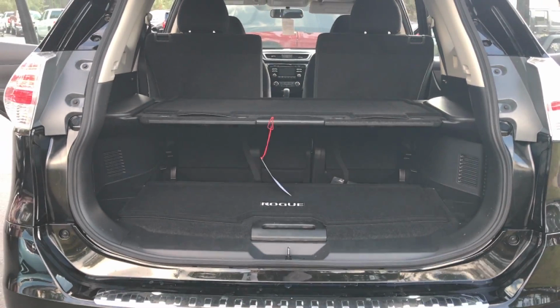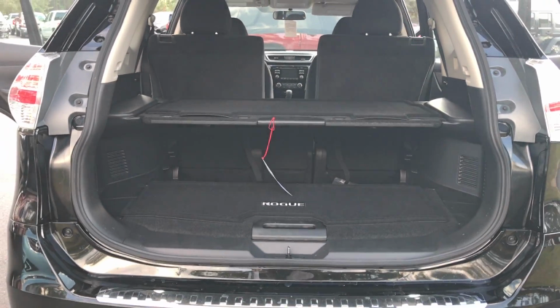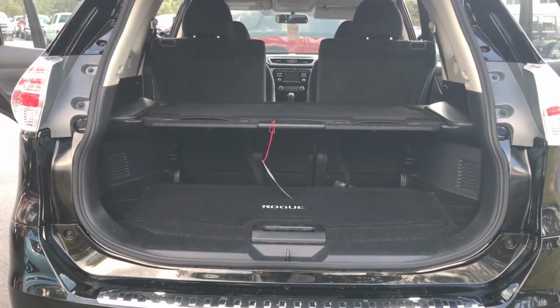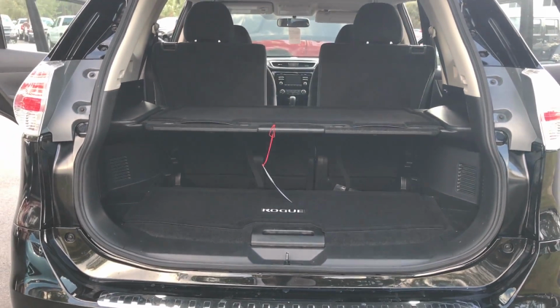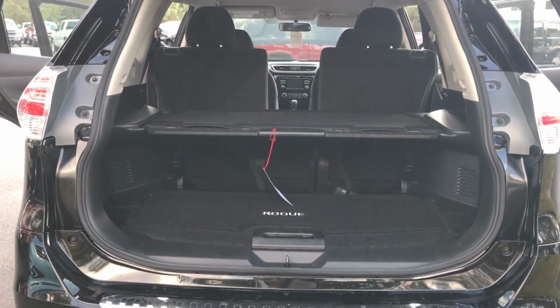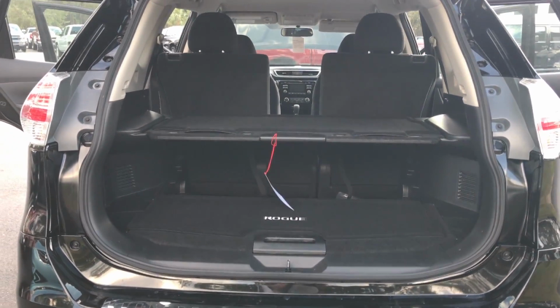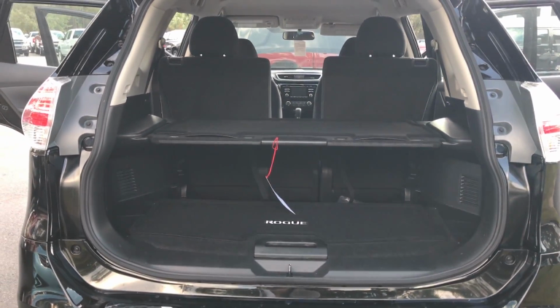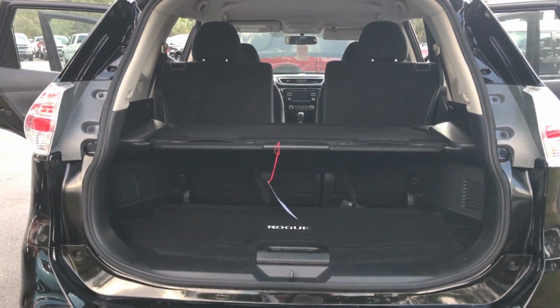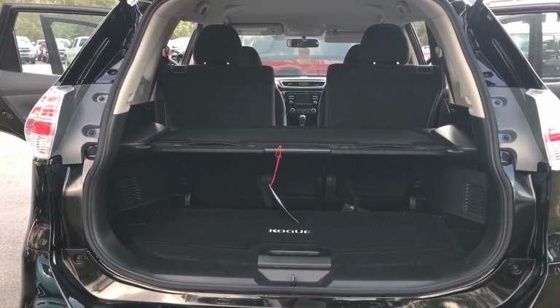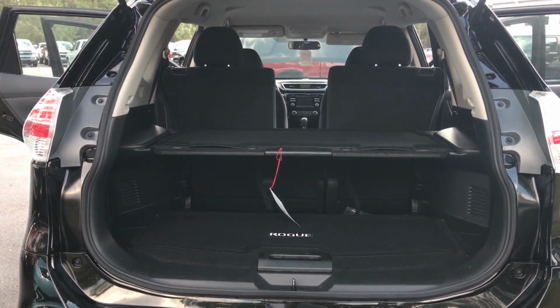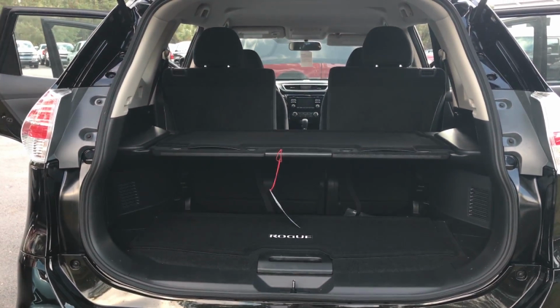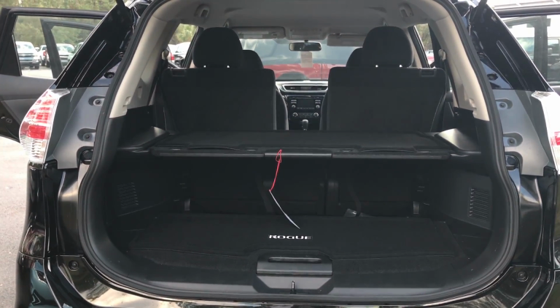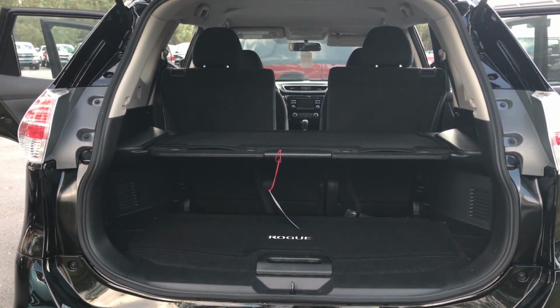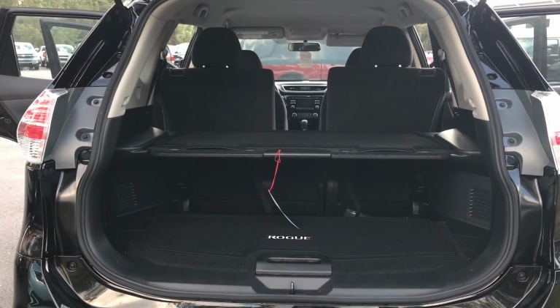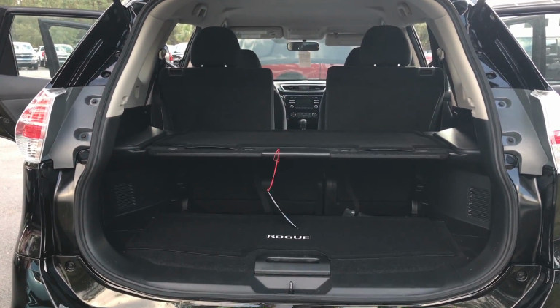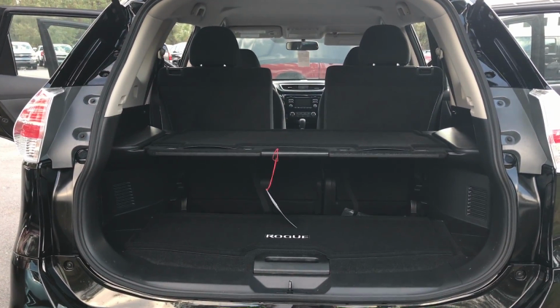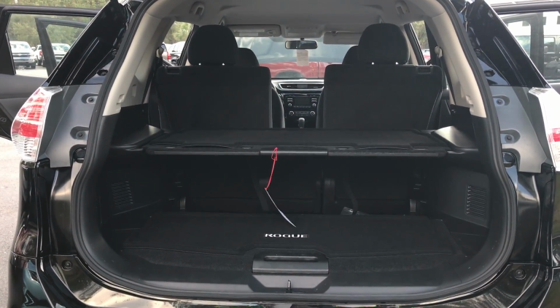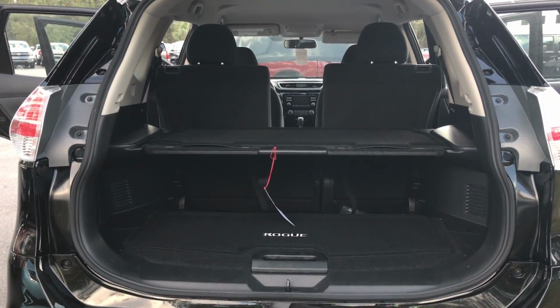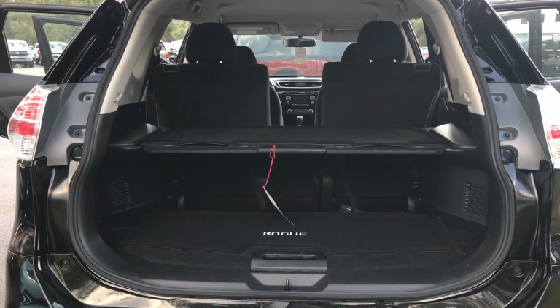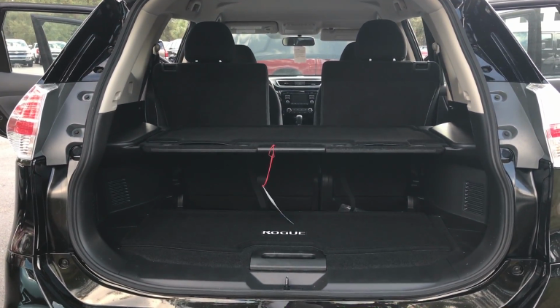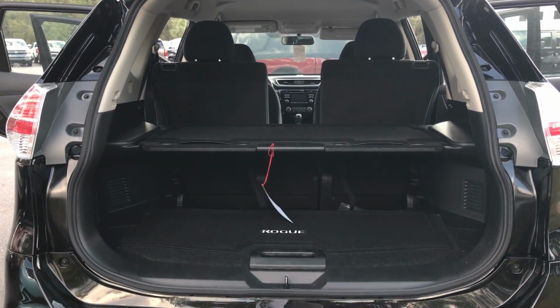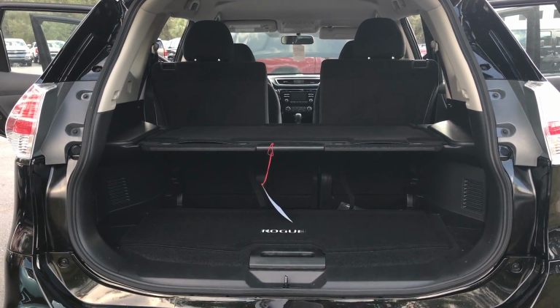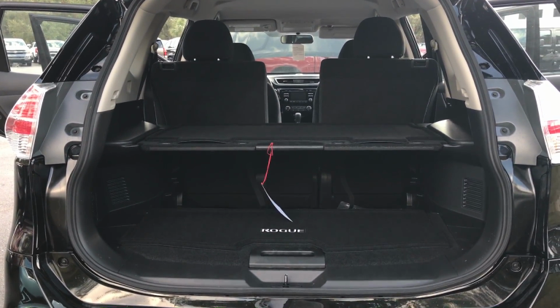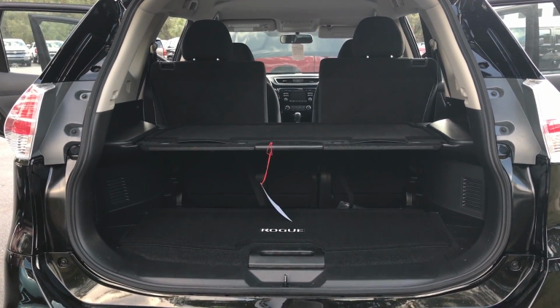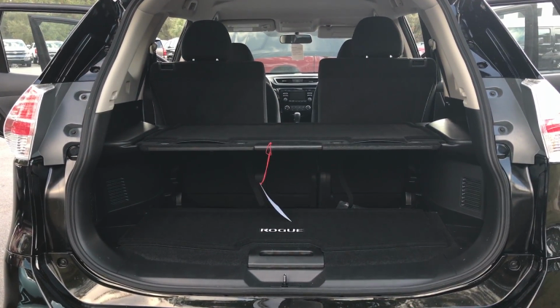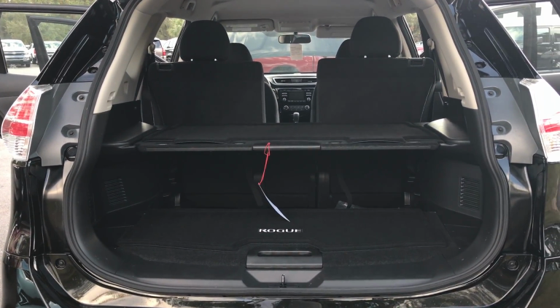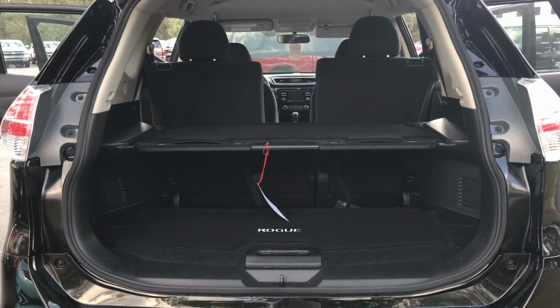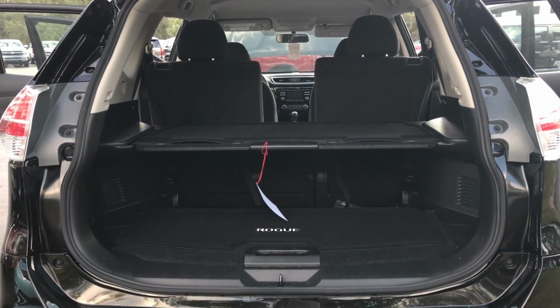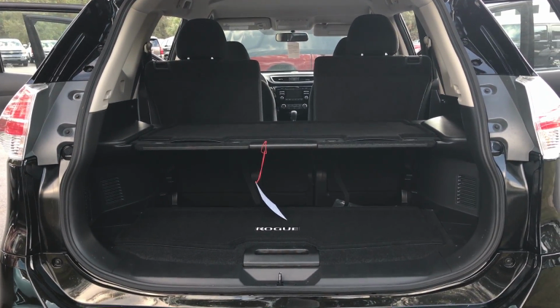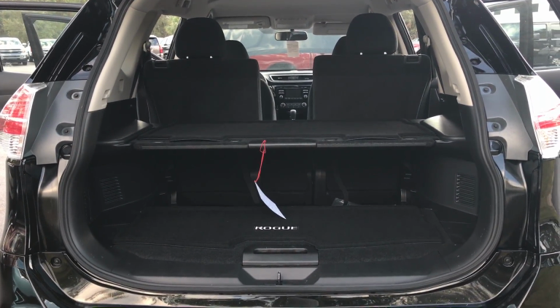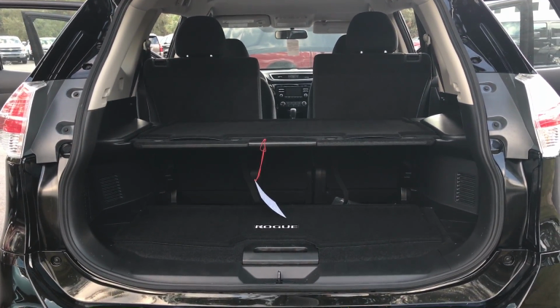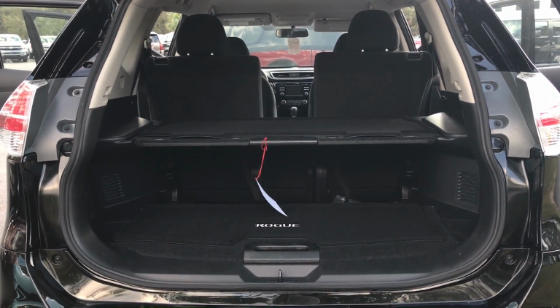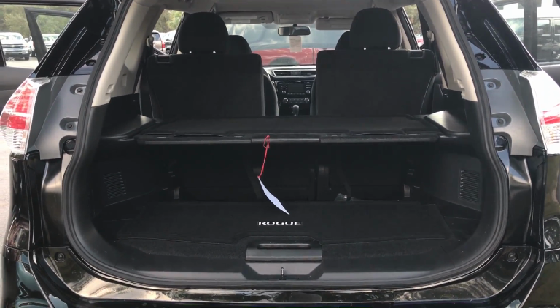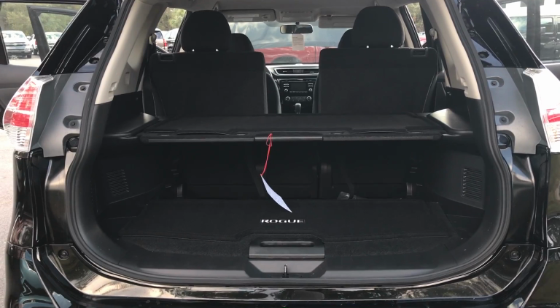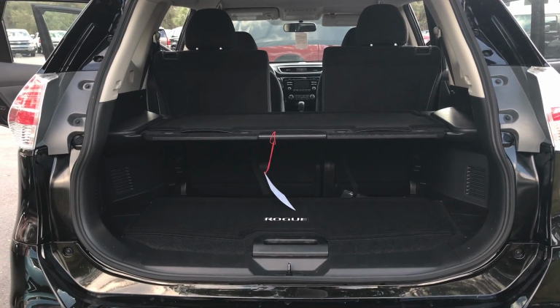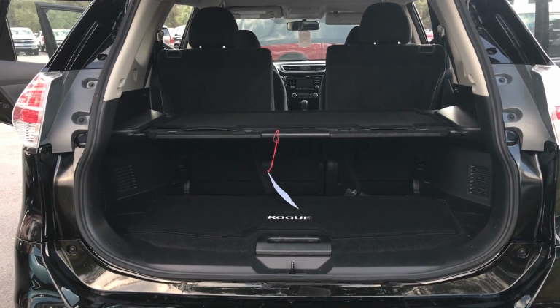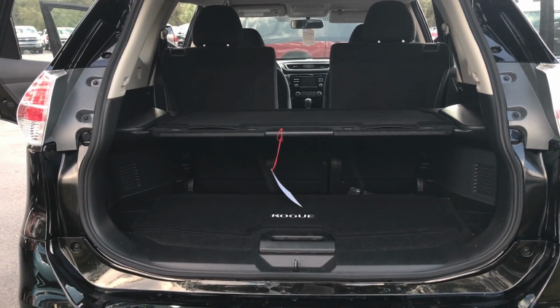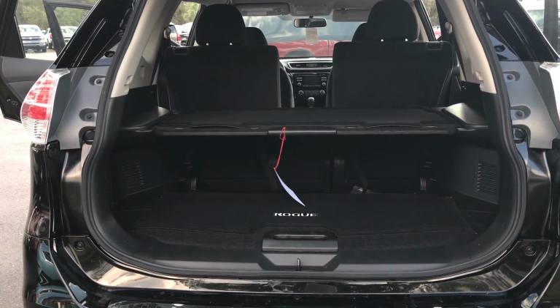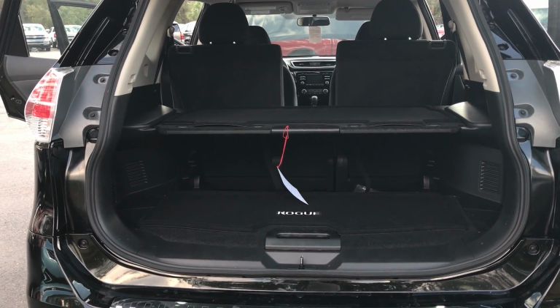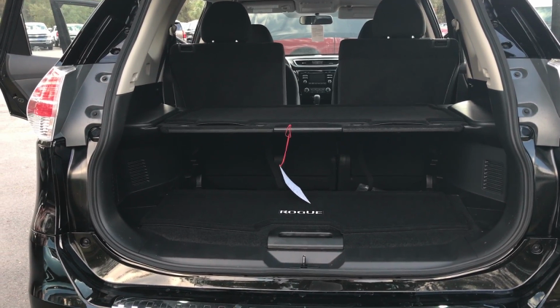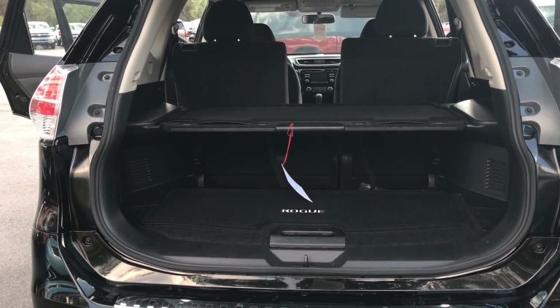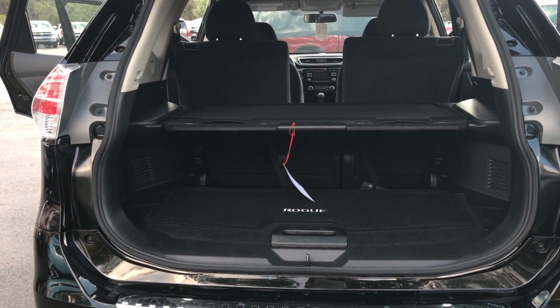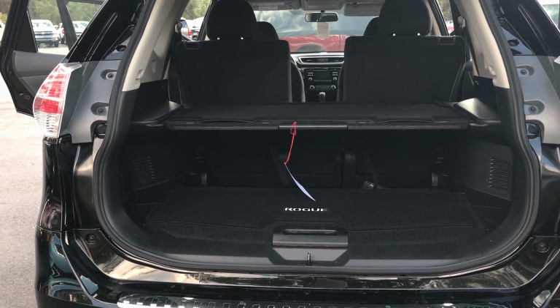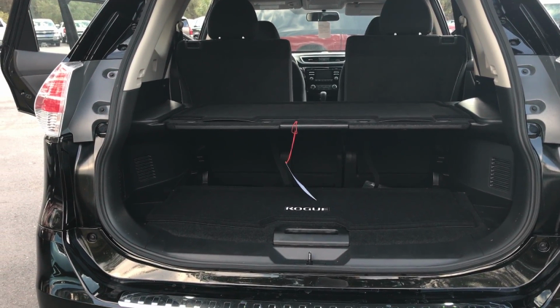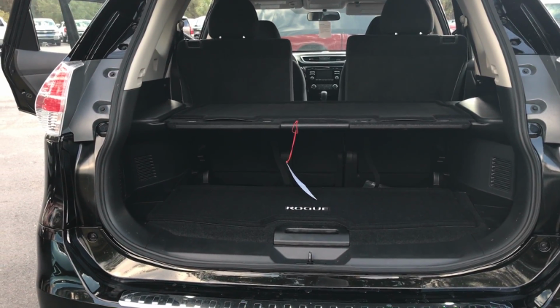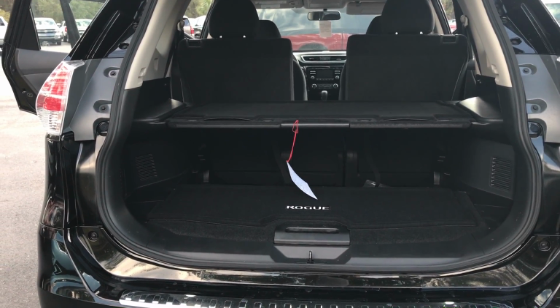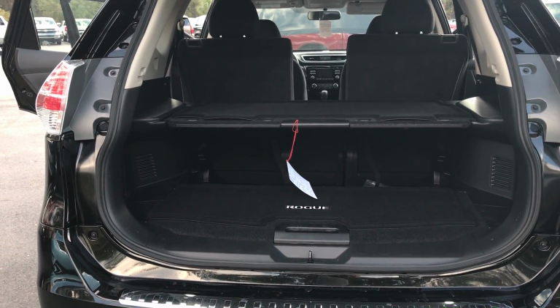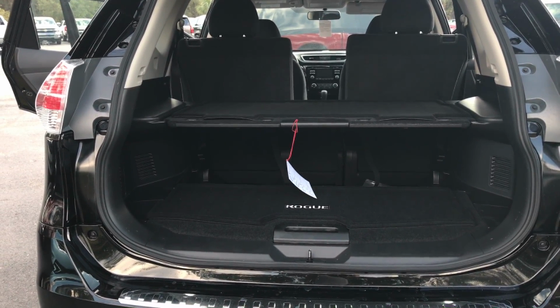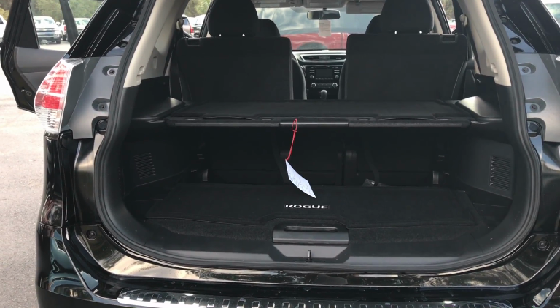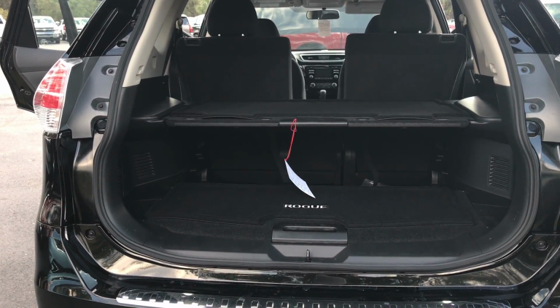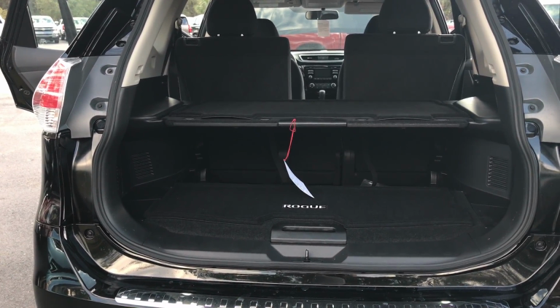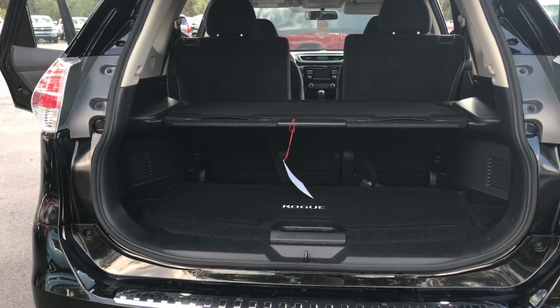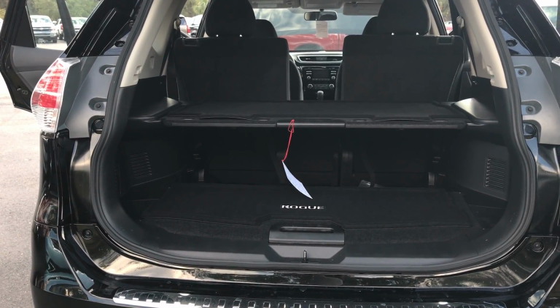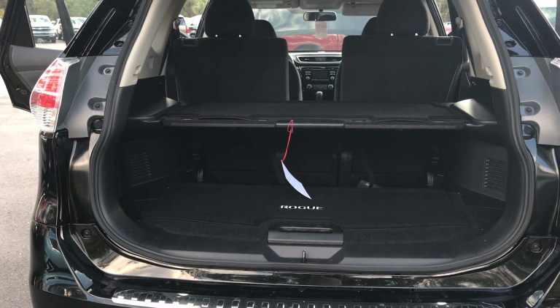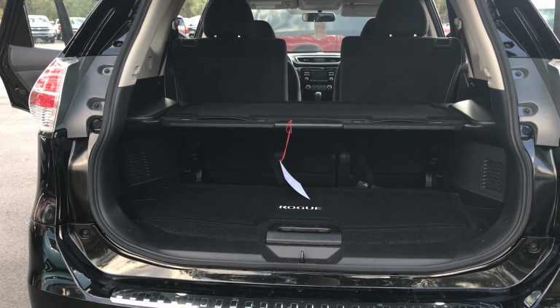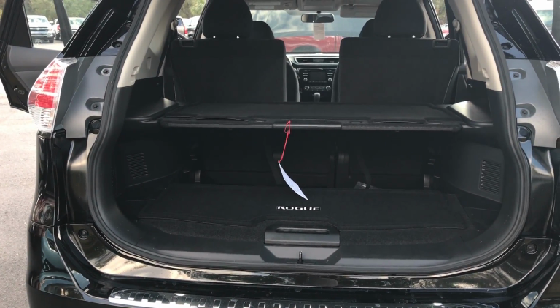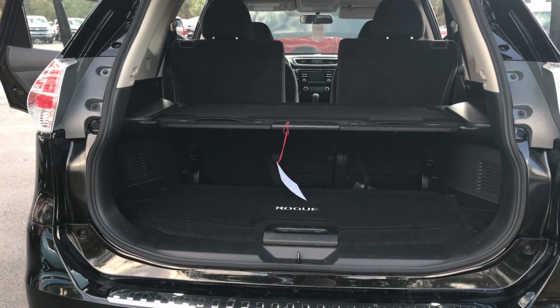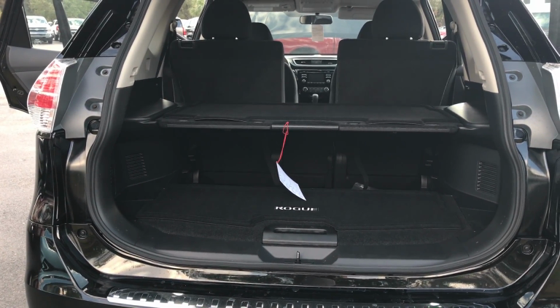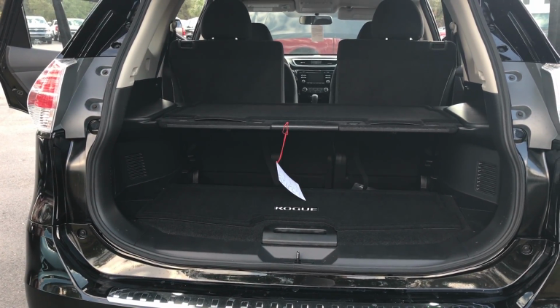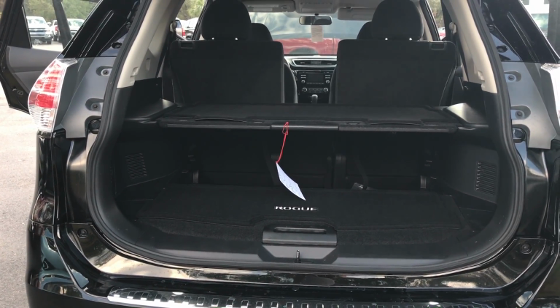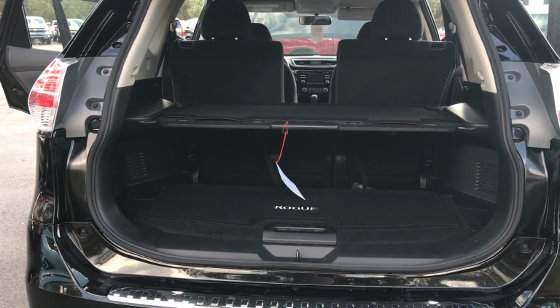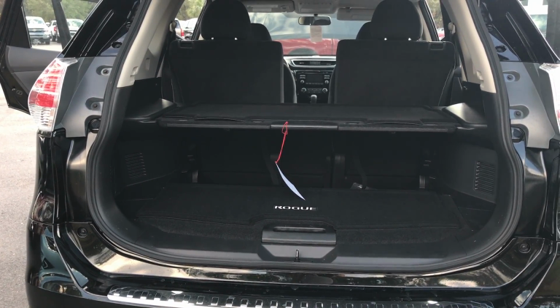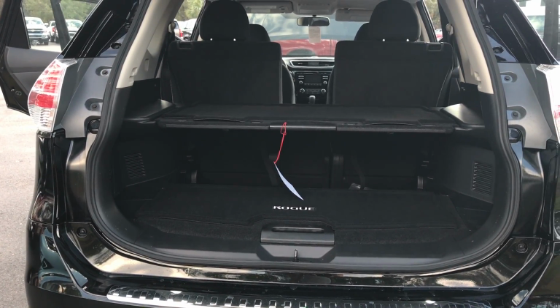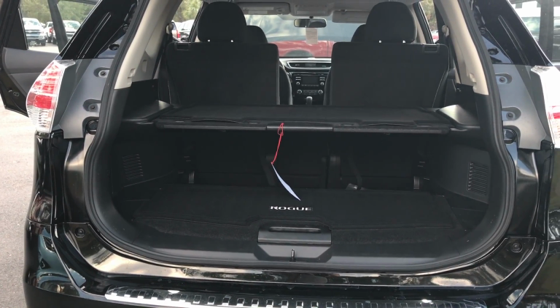Right now I have it set on the second level, but you can make it flat, or you can change it however you want. There's multiple configurations, which is great.